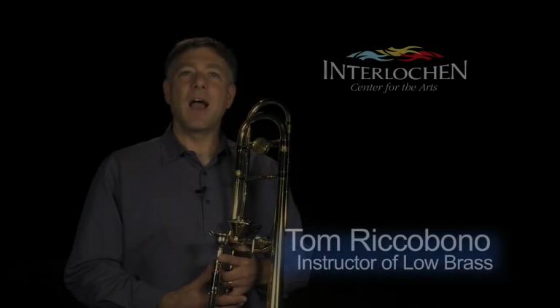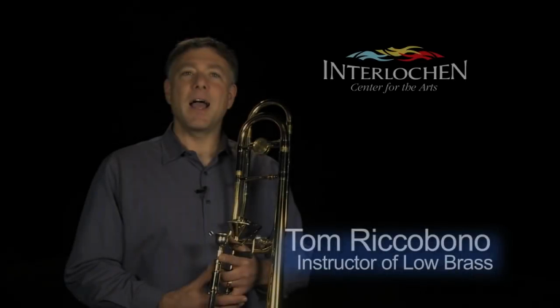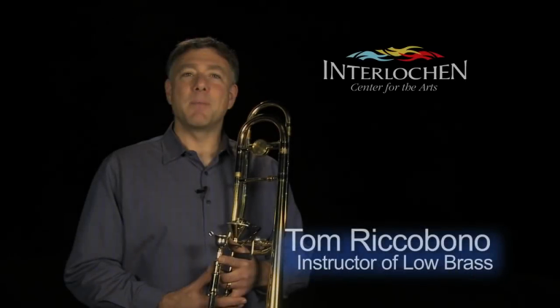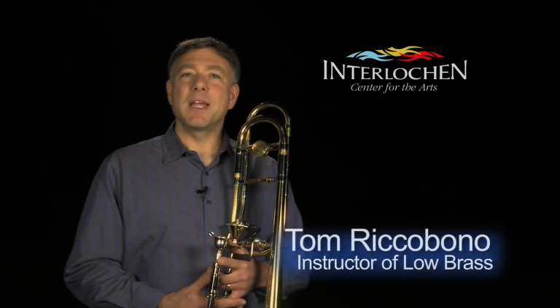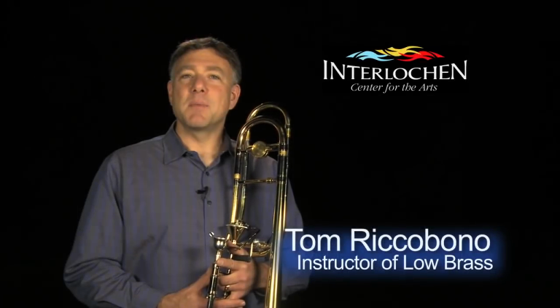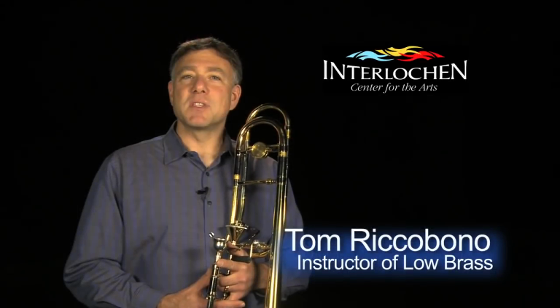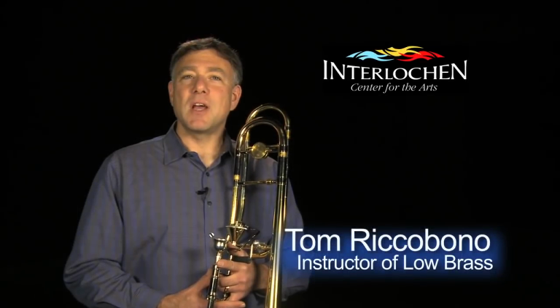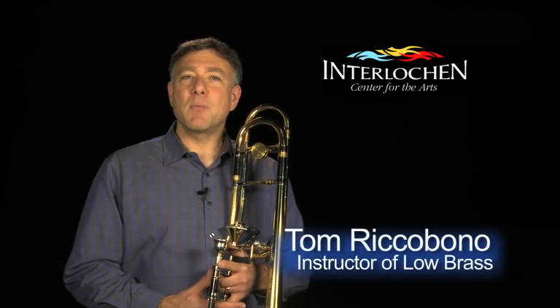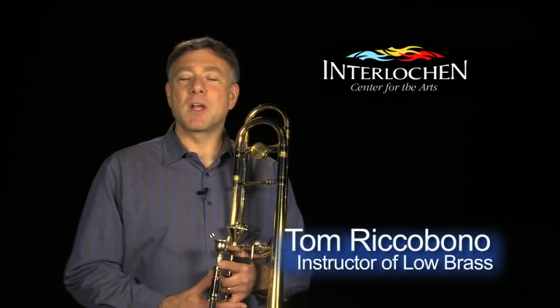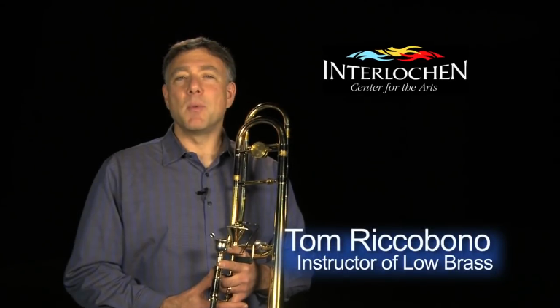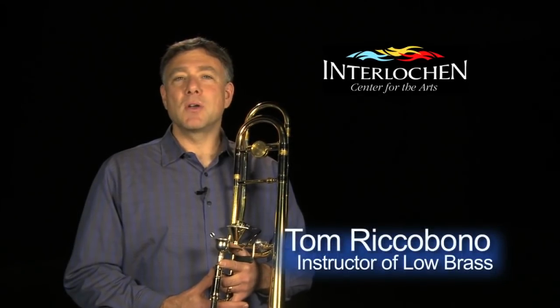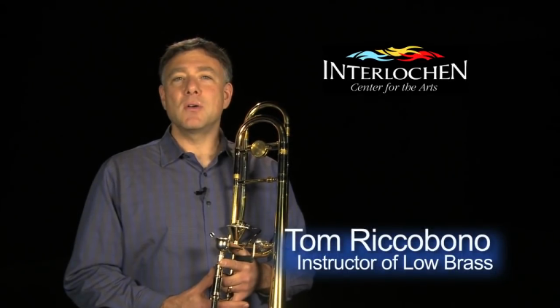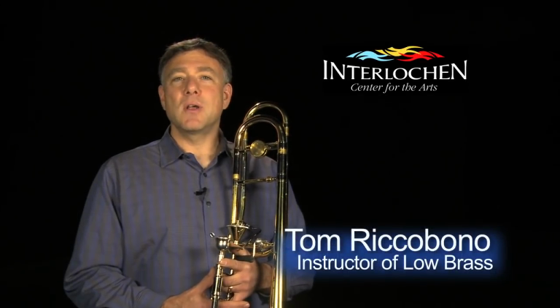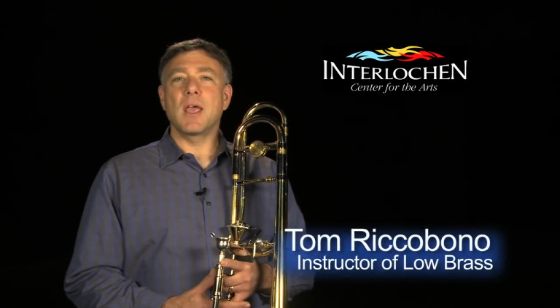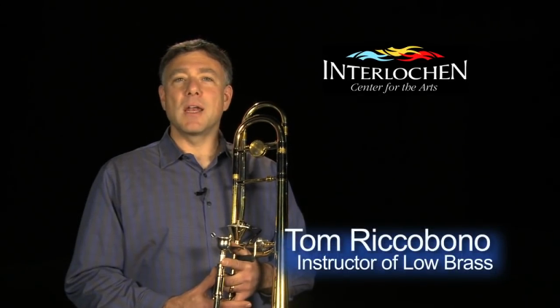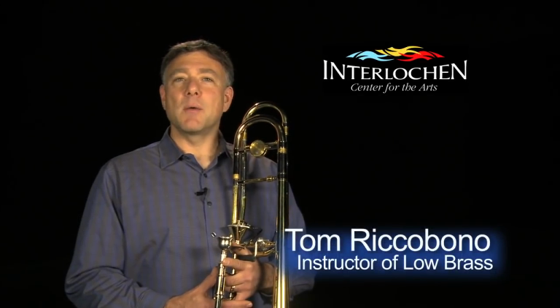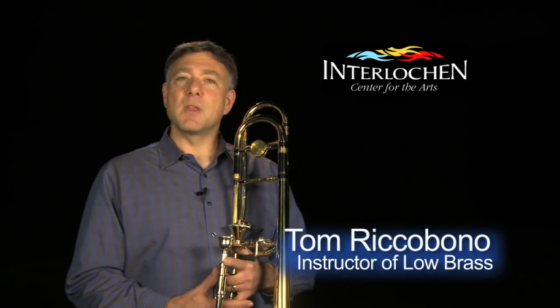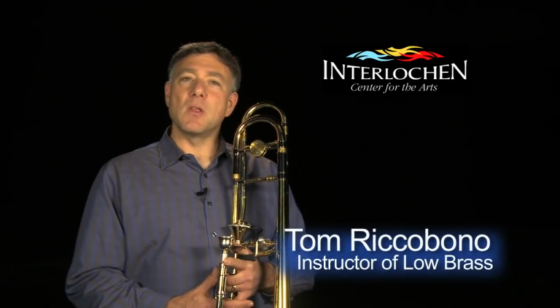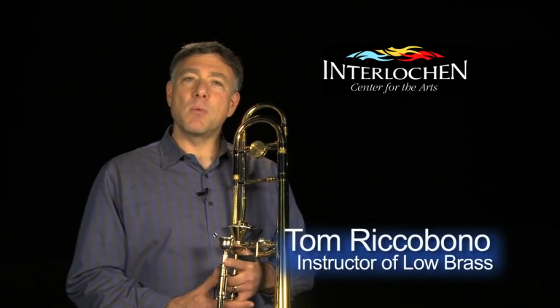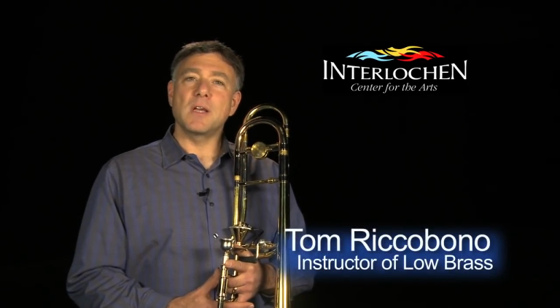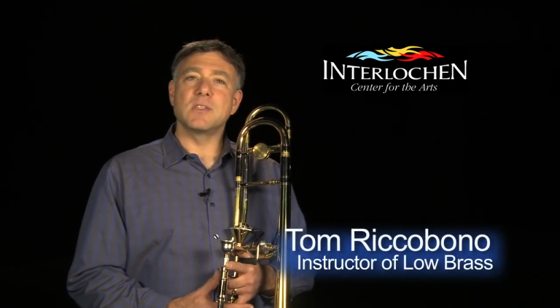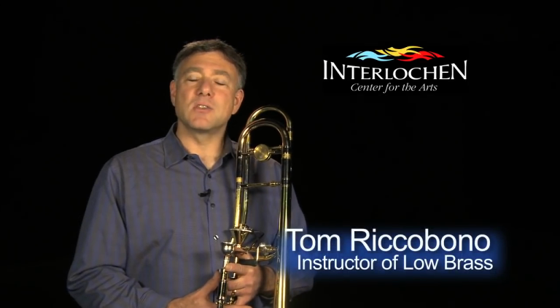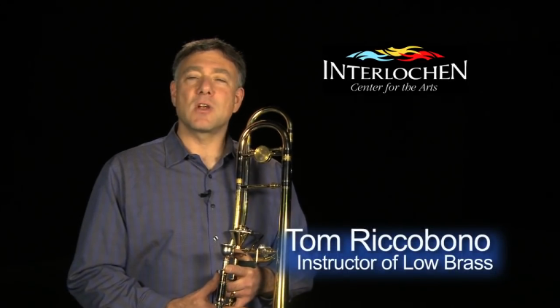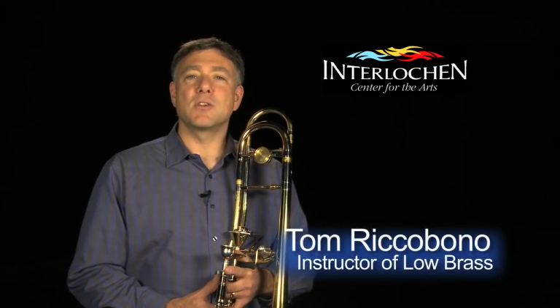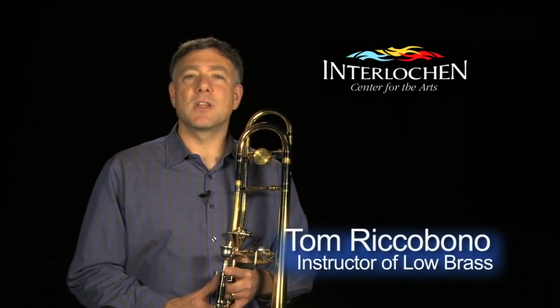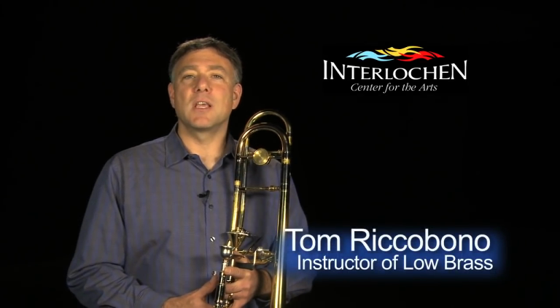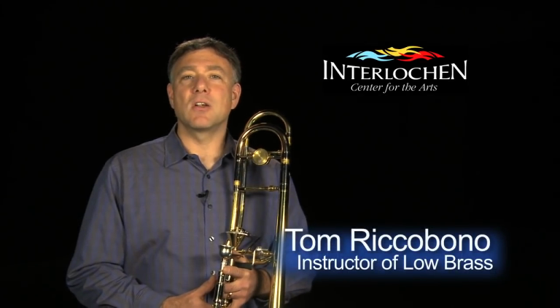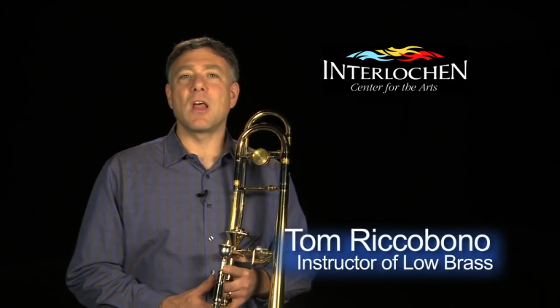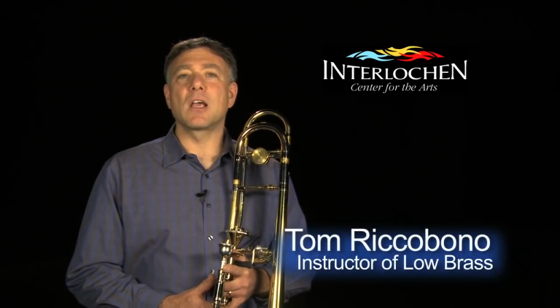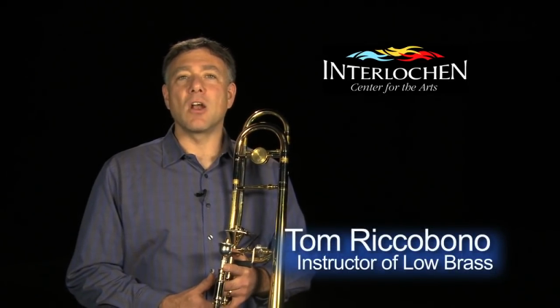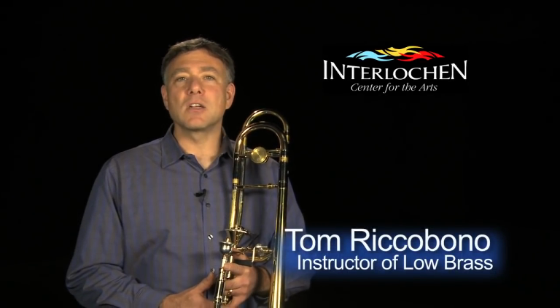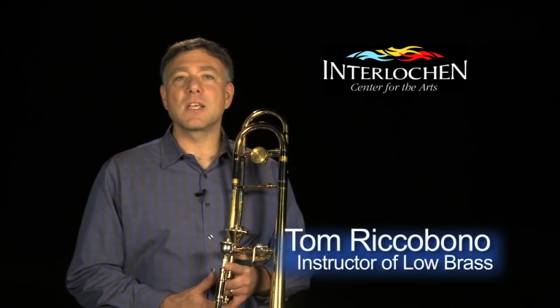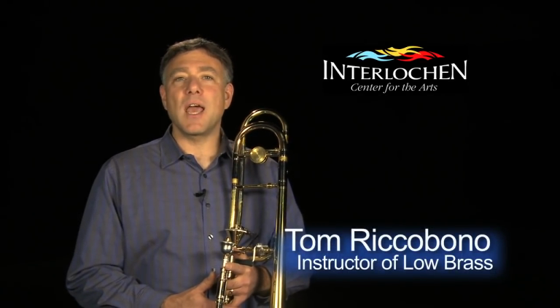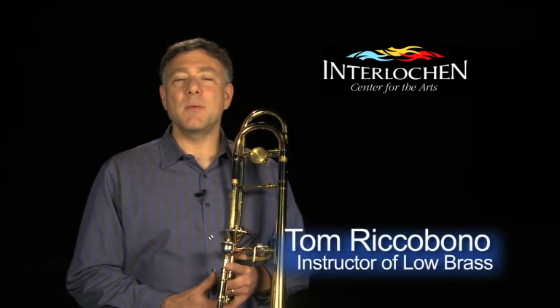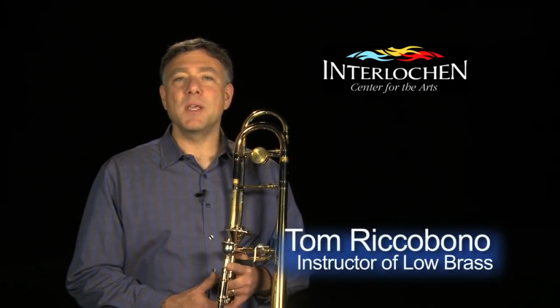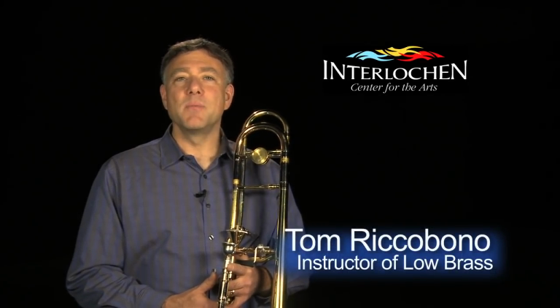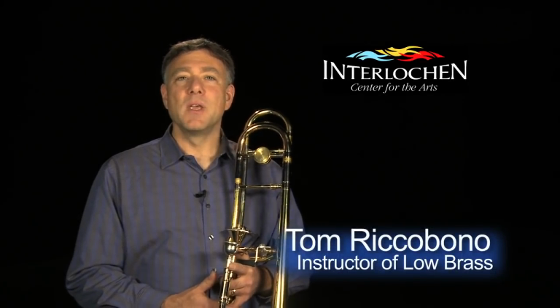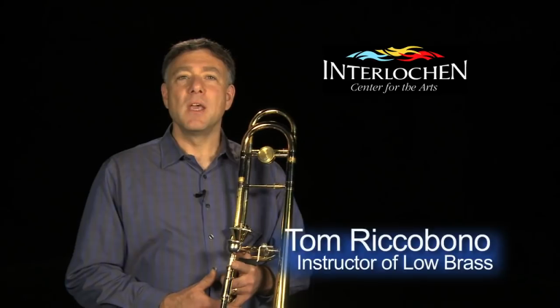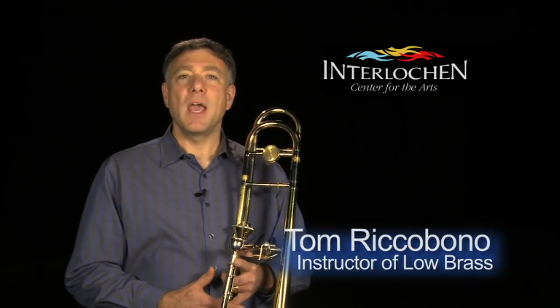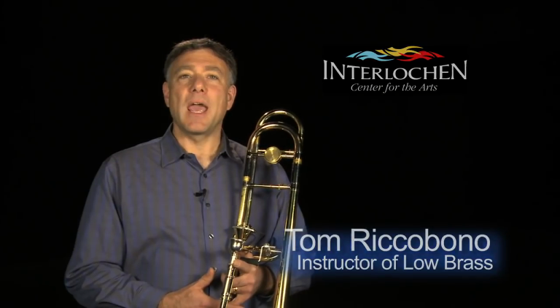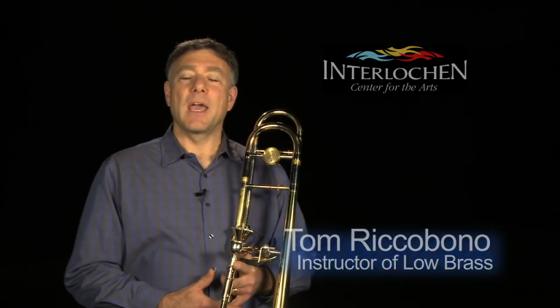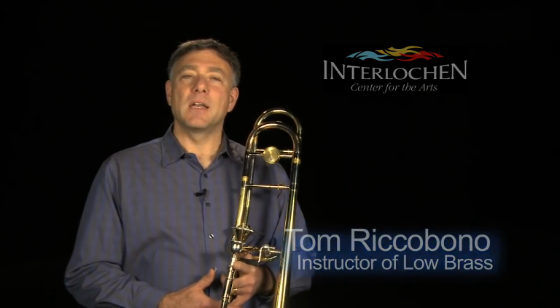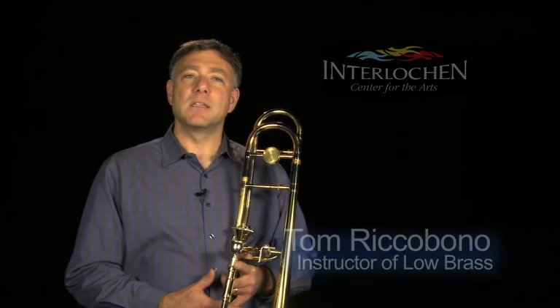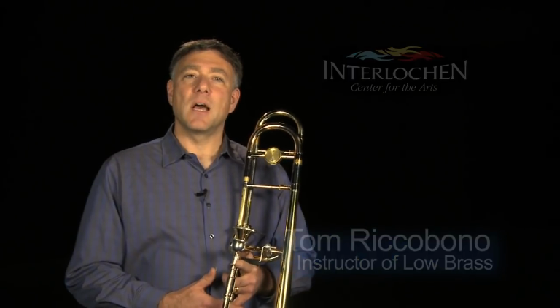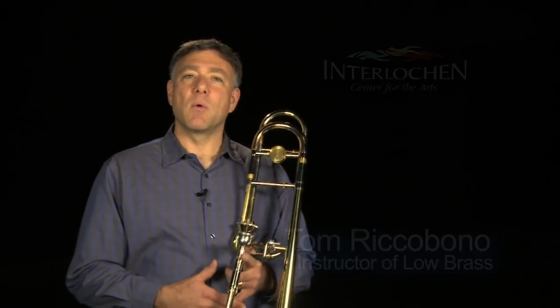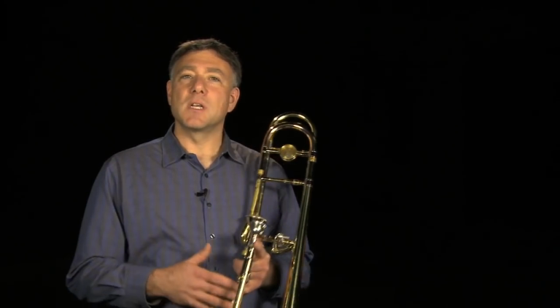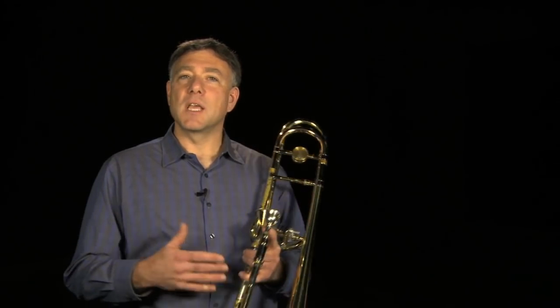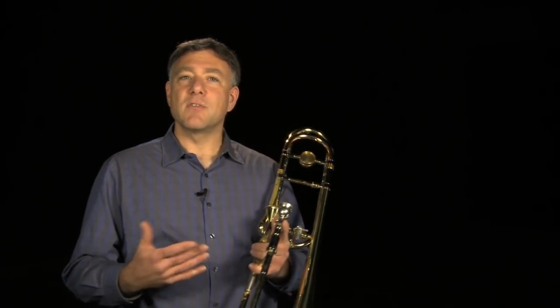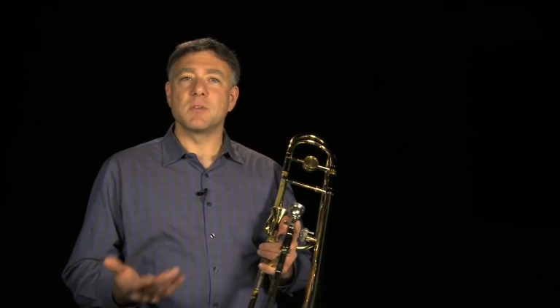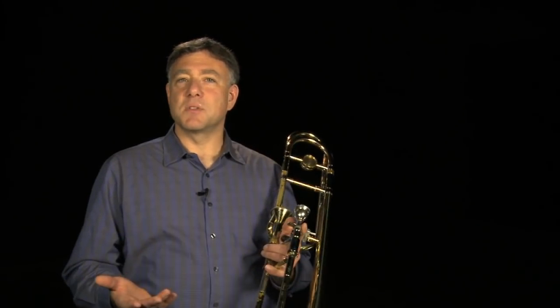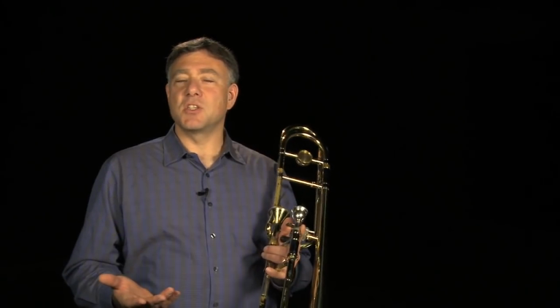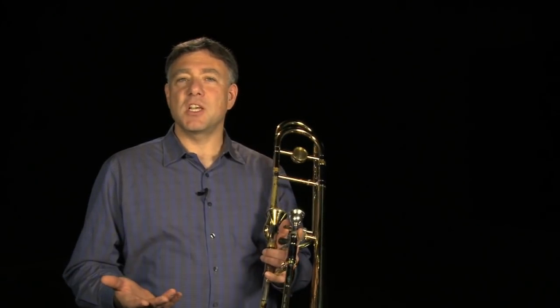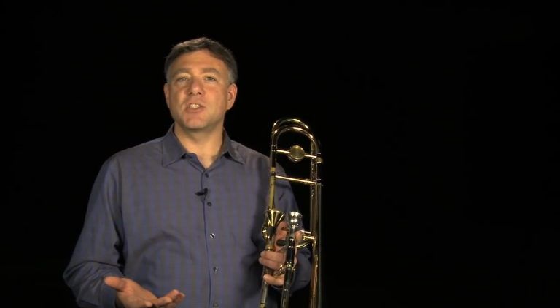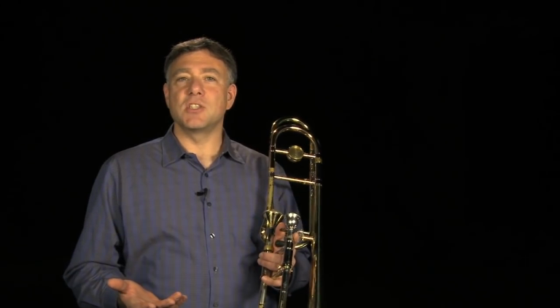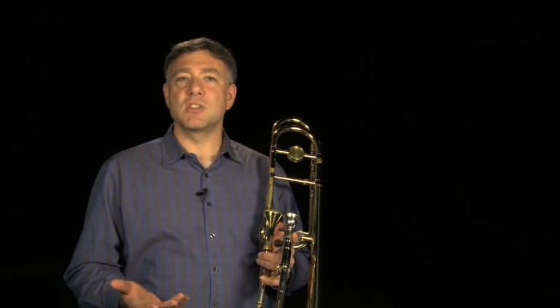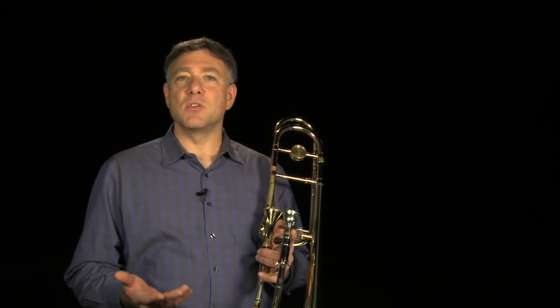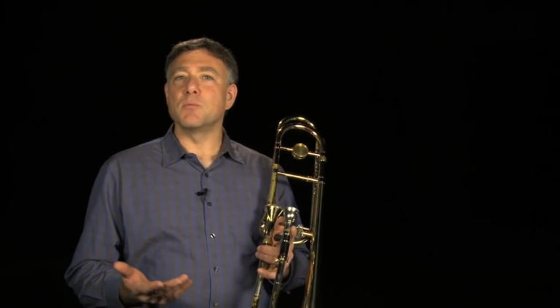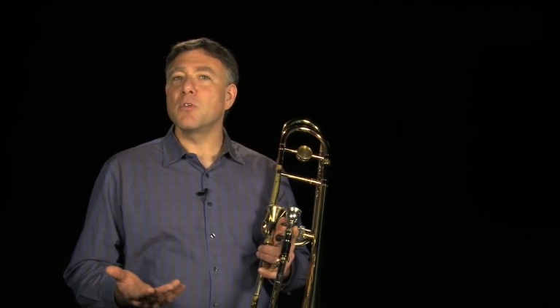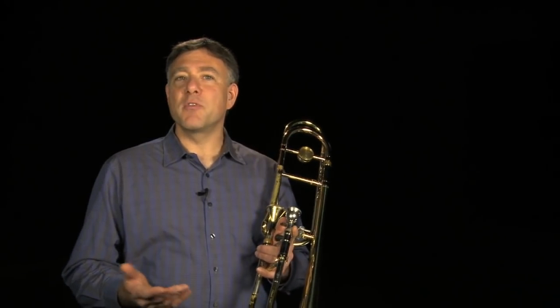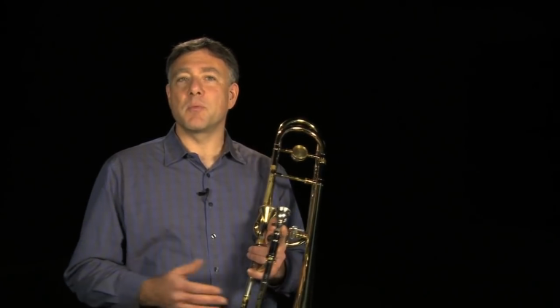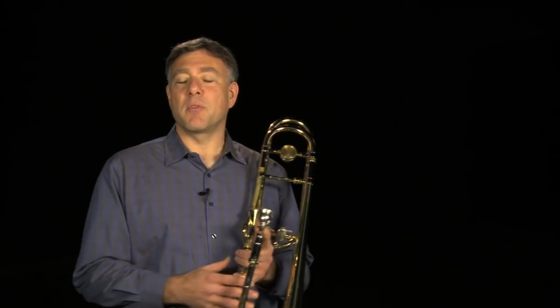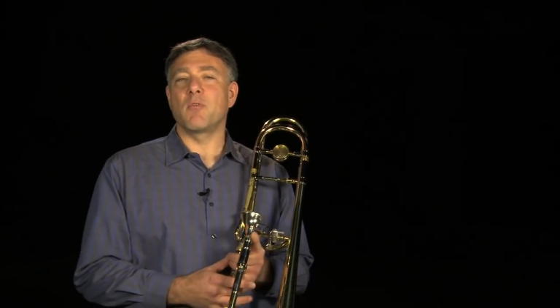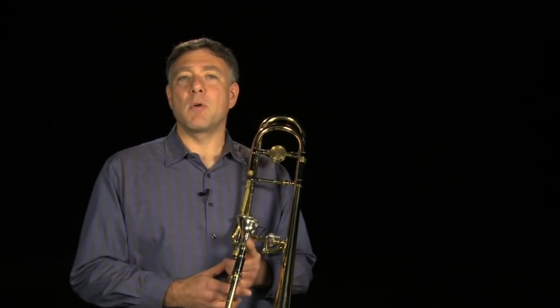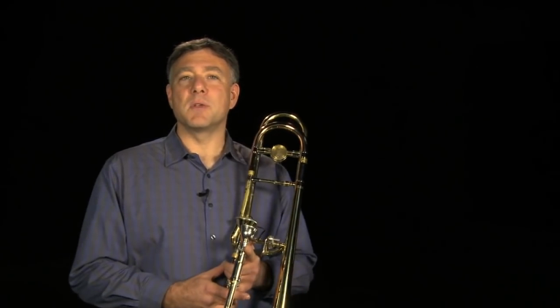Hi, my name is Tom Riccobono, and I'm the low brass instructor at the Interlochen Arts Academy, and I wanted to give some suggestions to improve your performance.